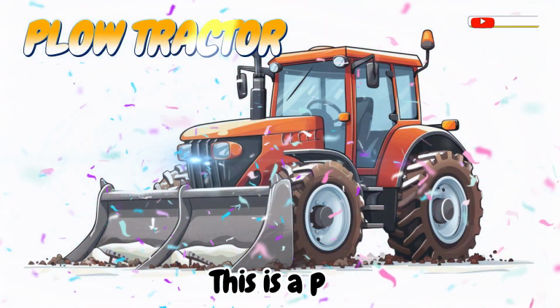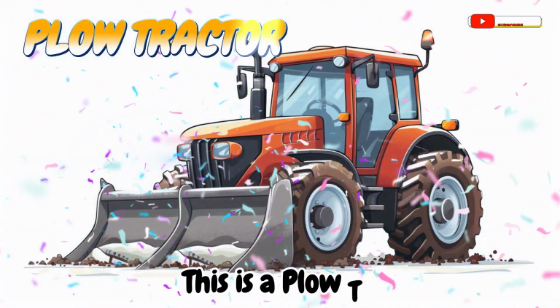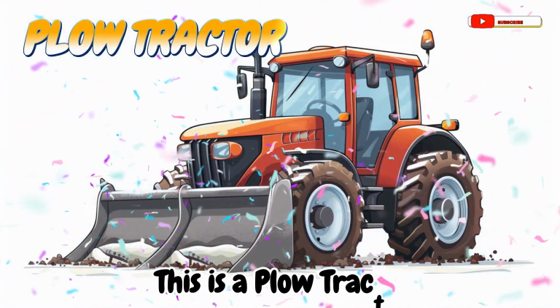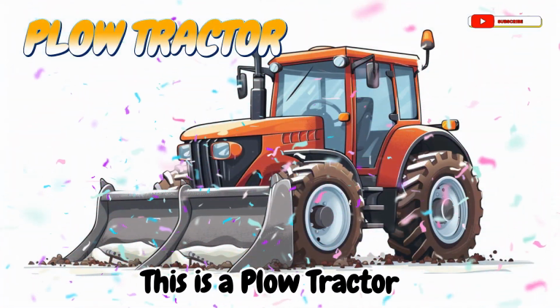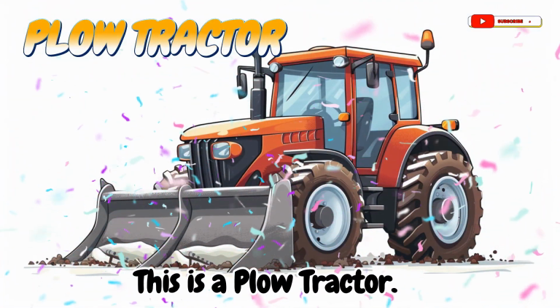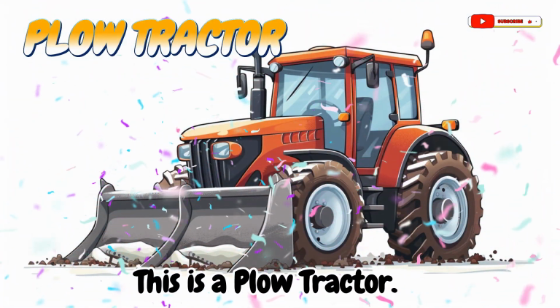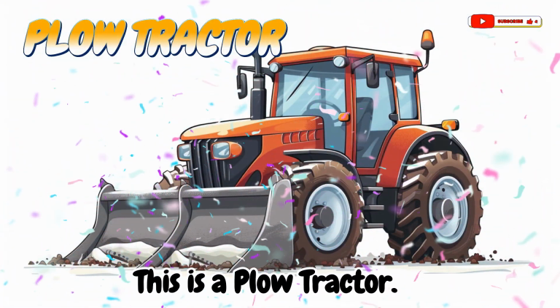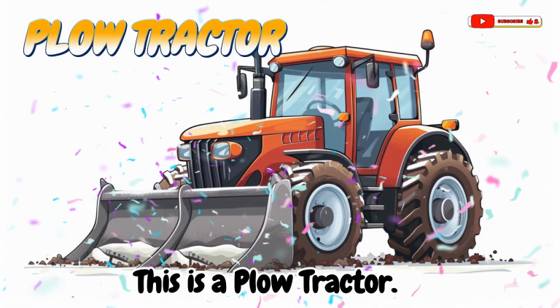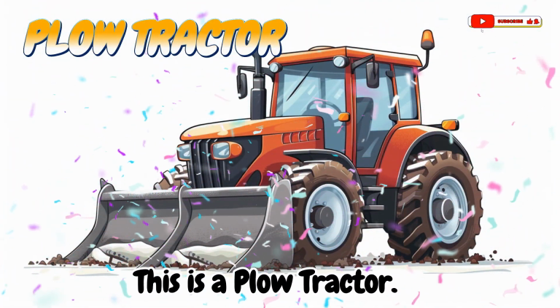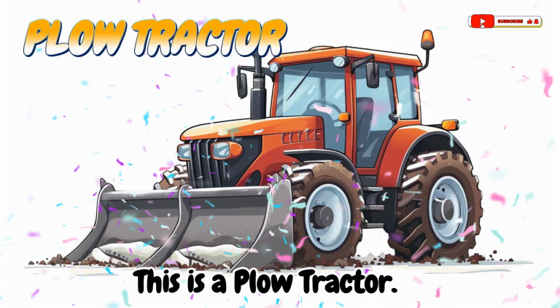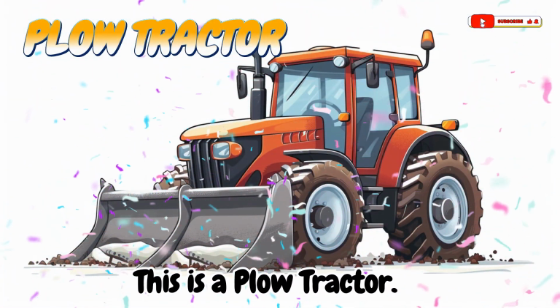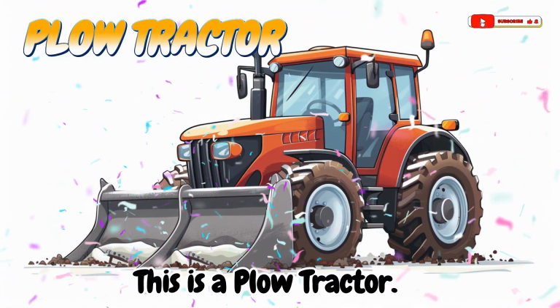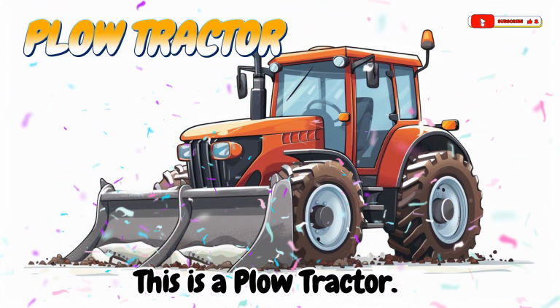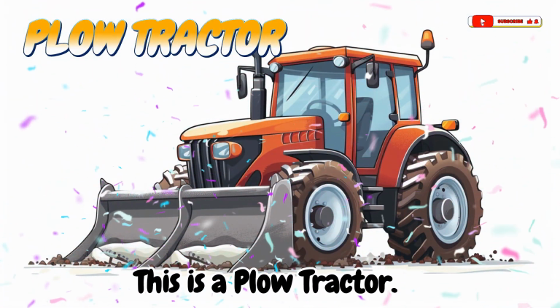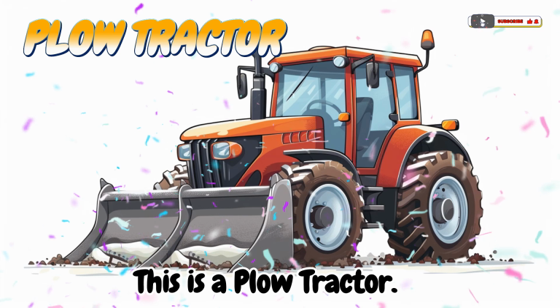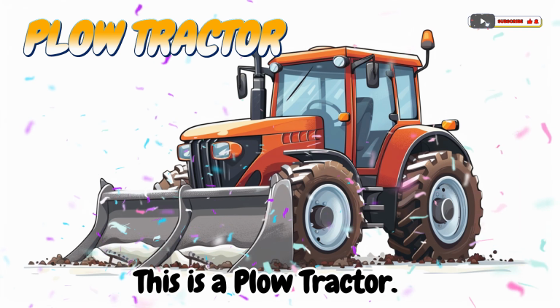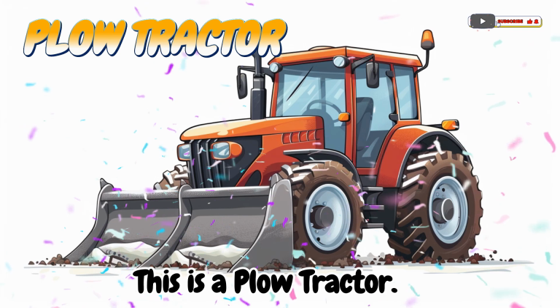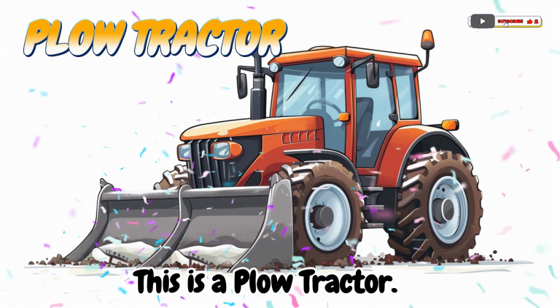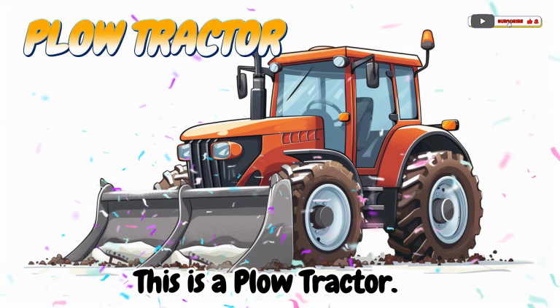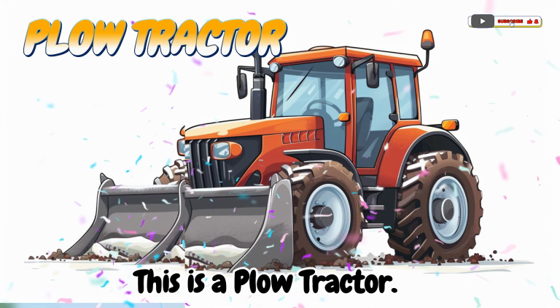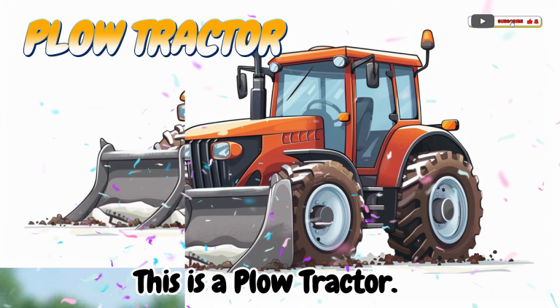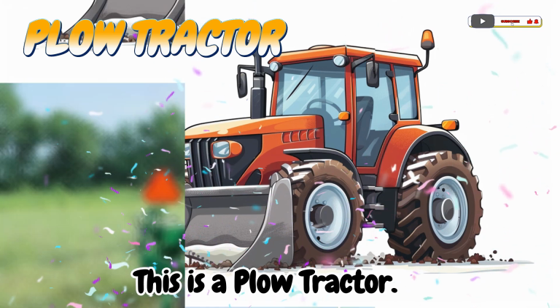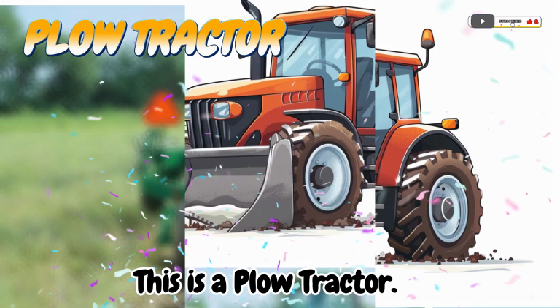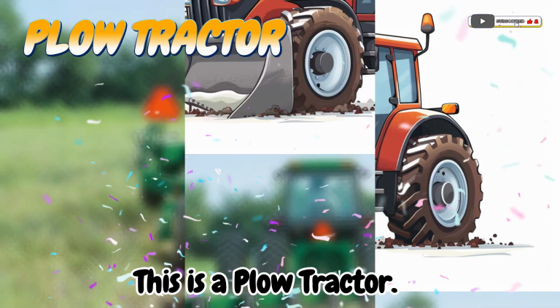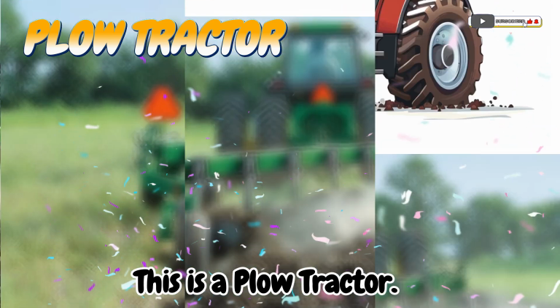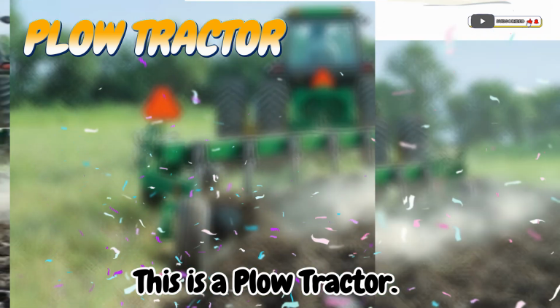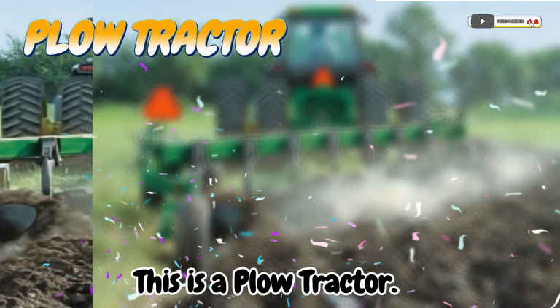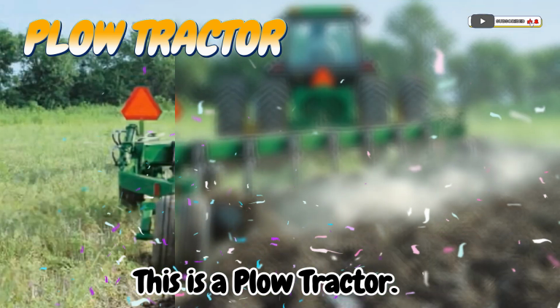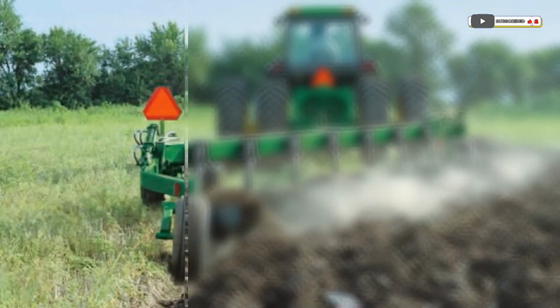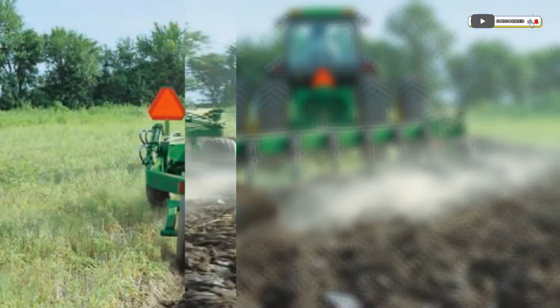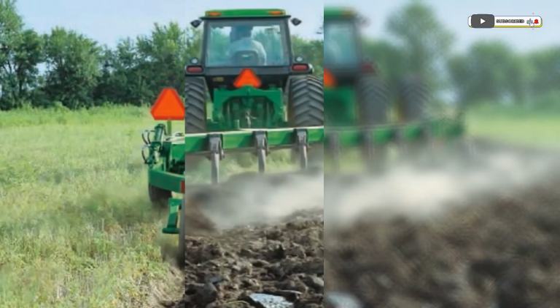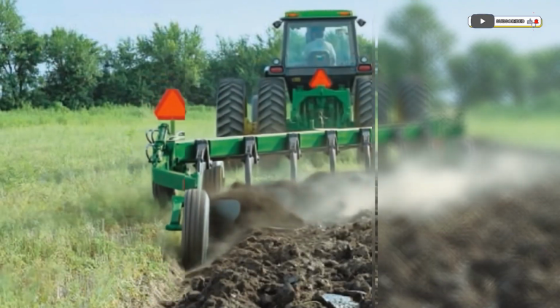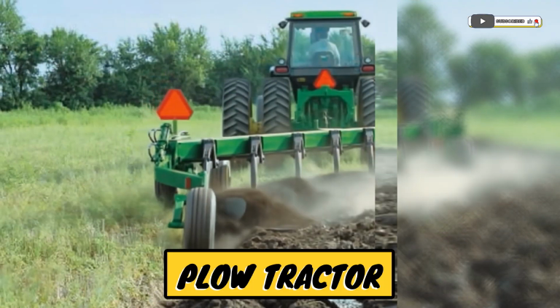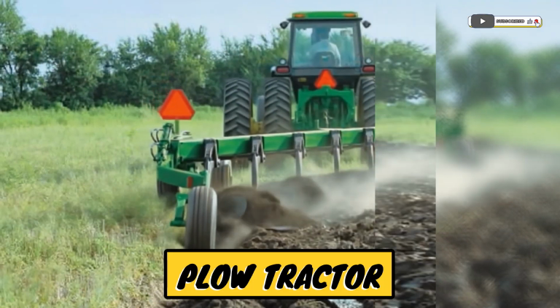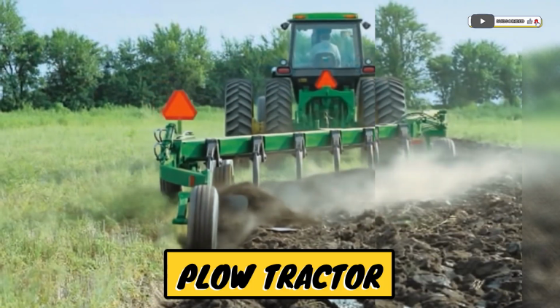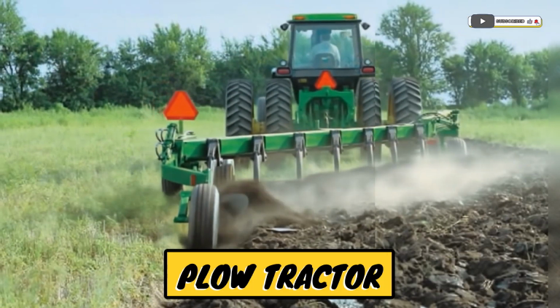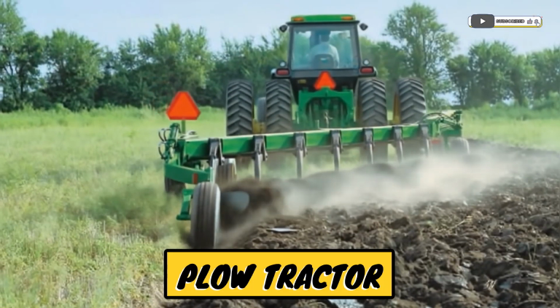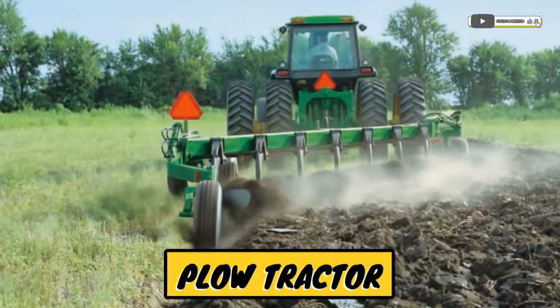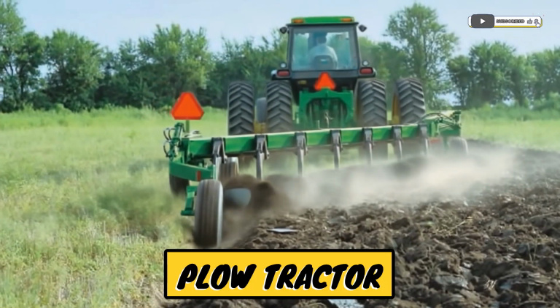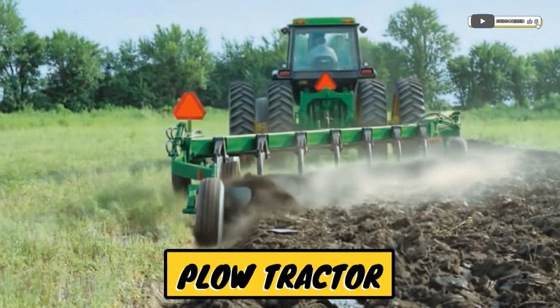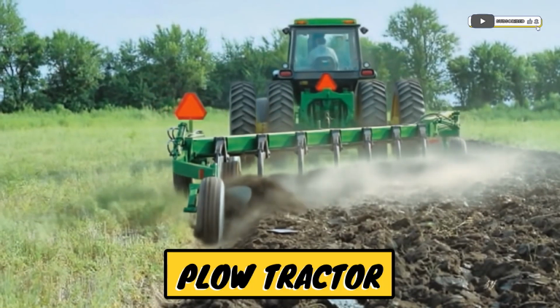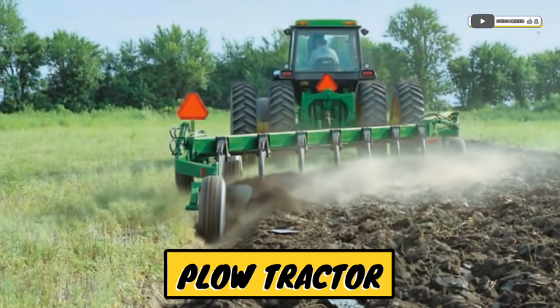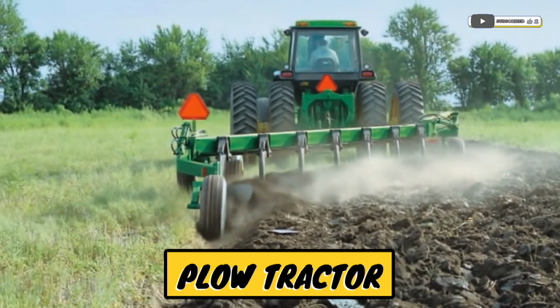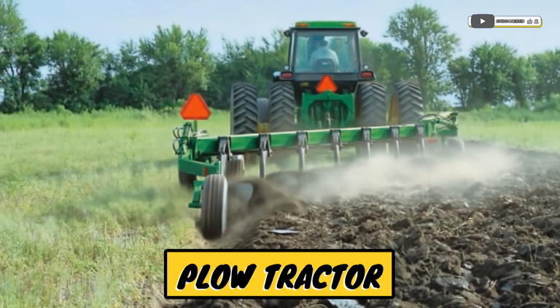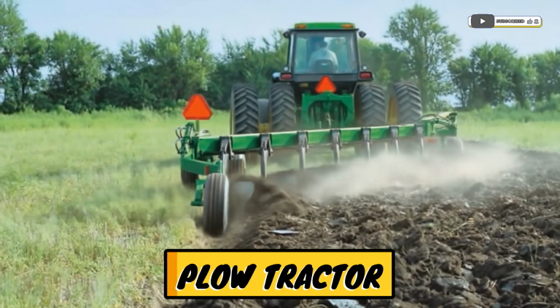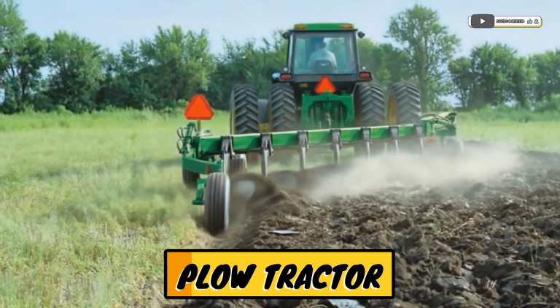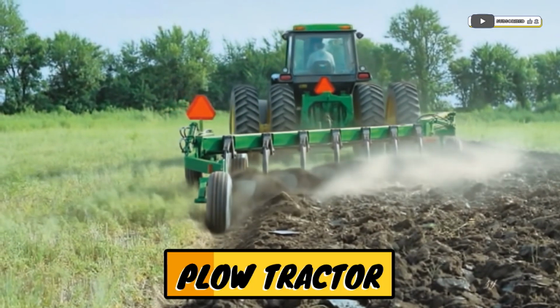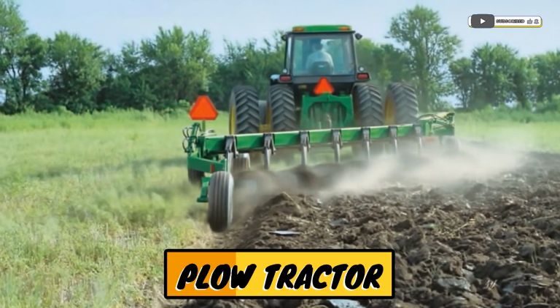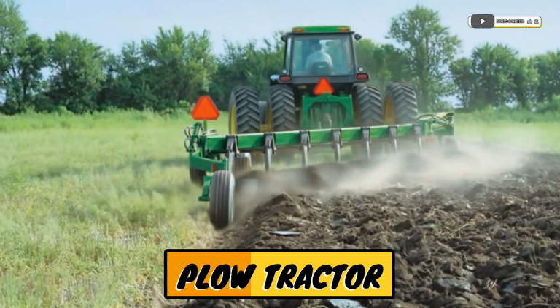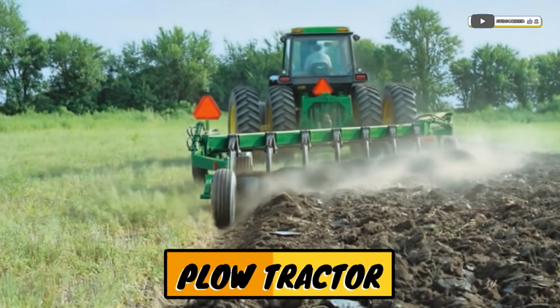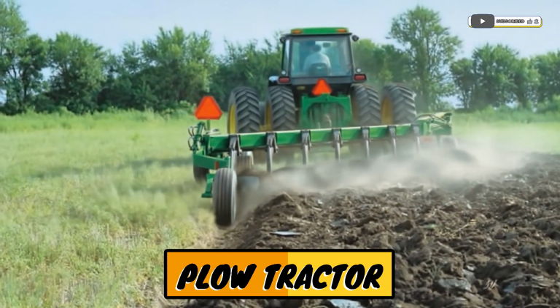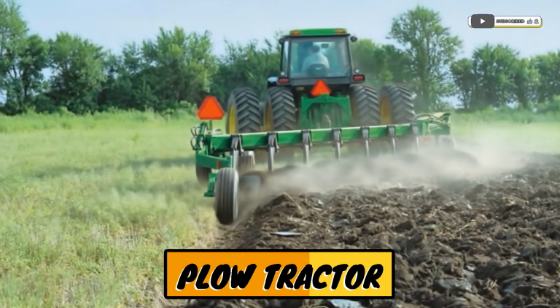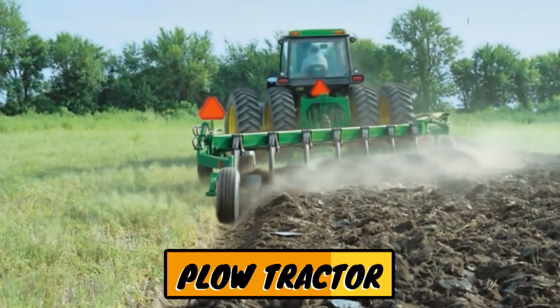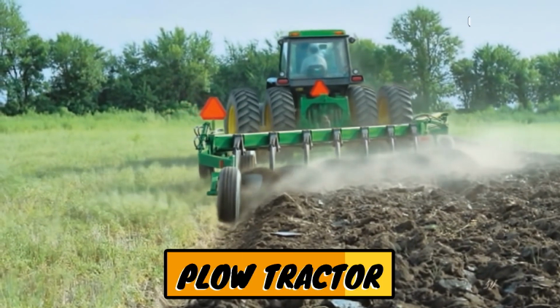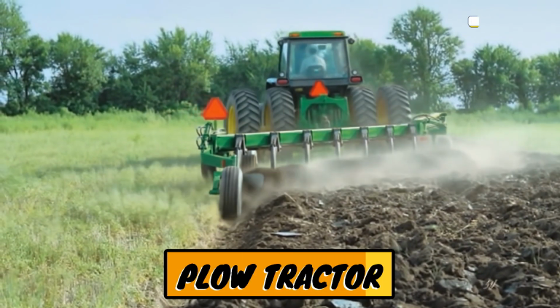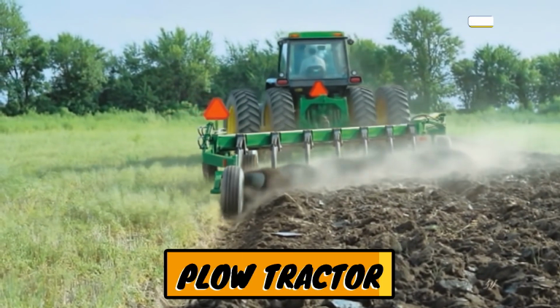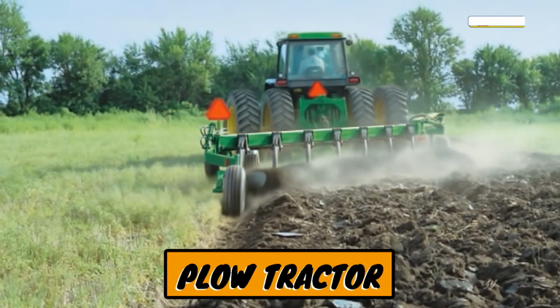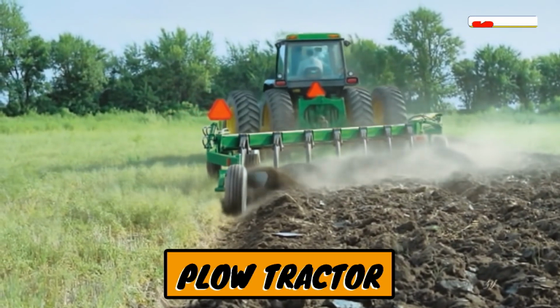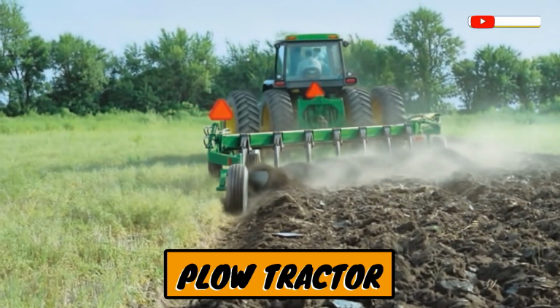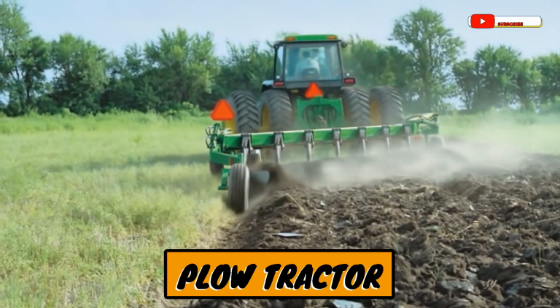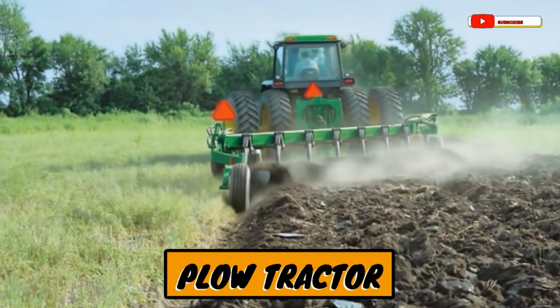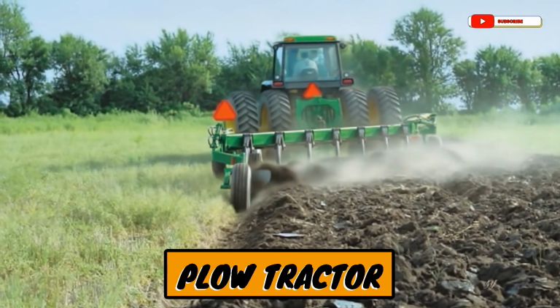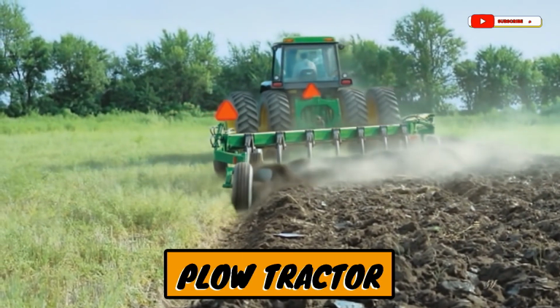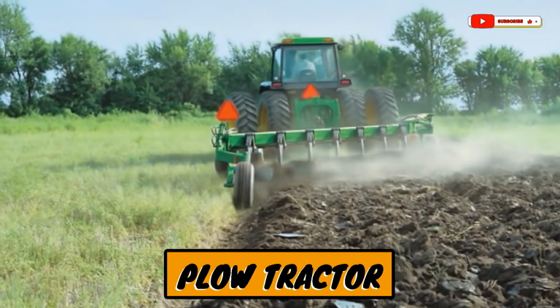This is a plow tractor! A tractor that turns the soil to get it ready for planting seeds.